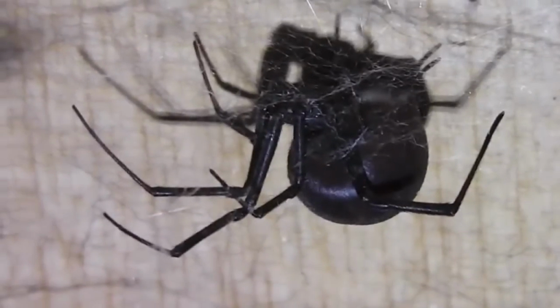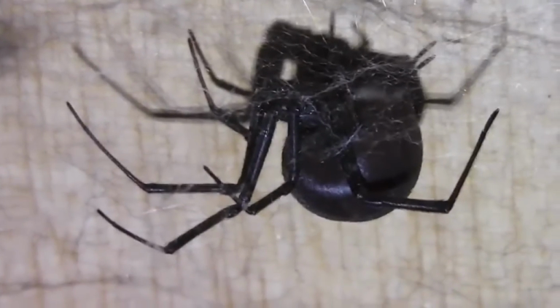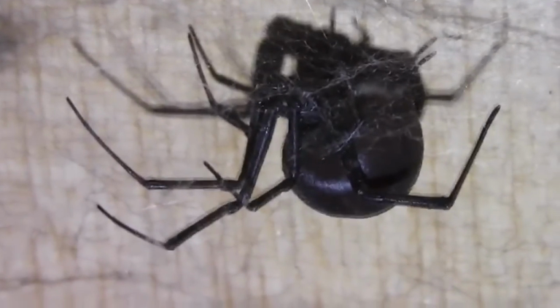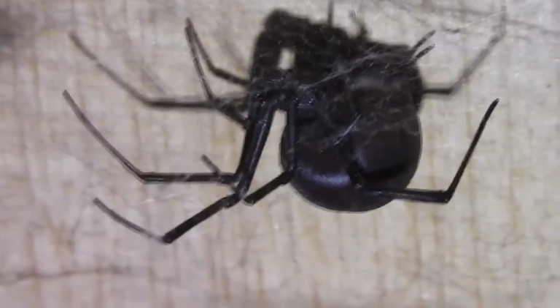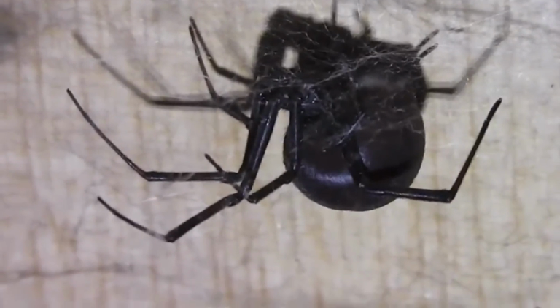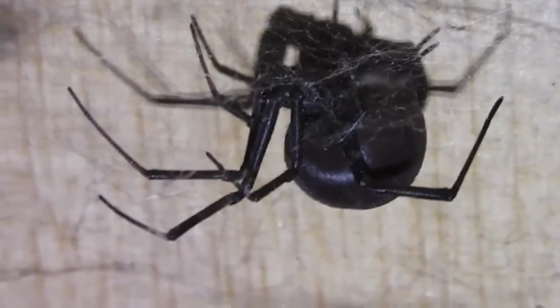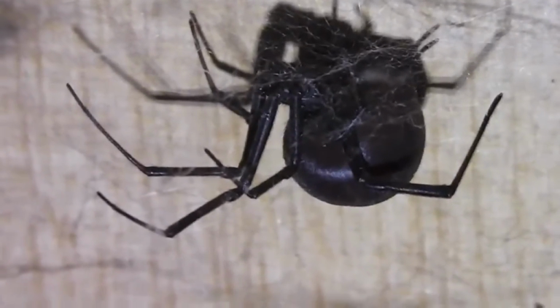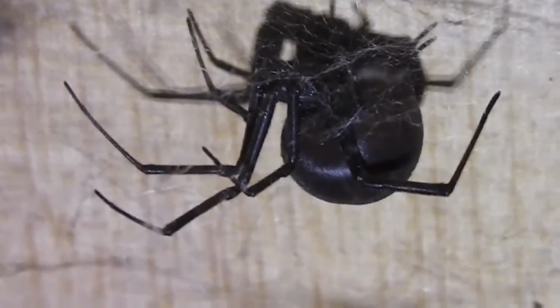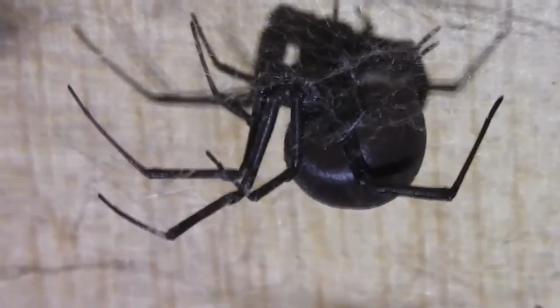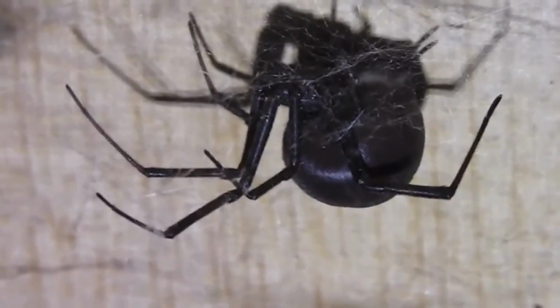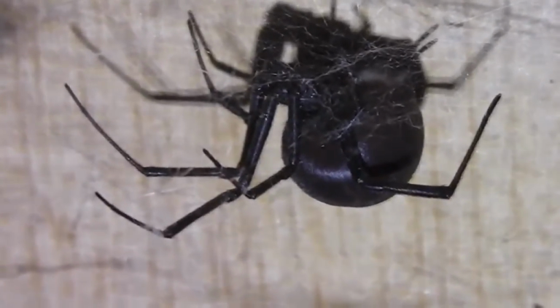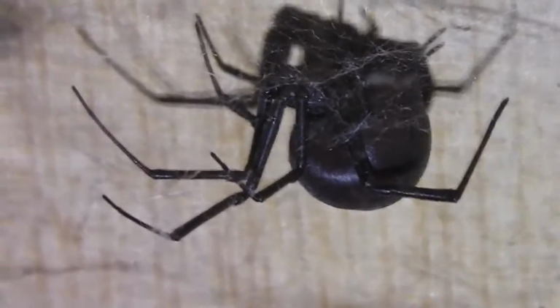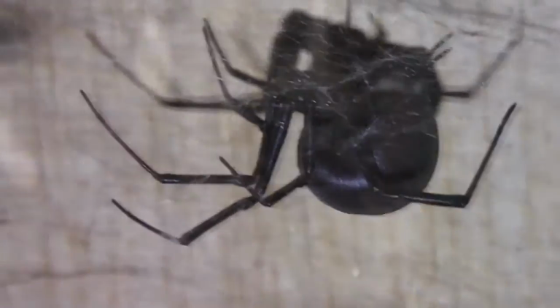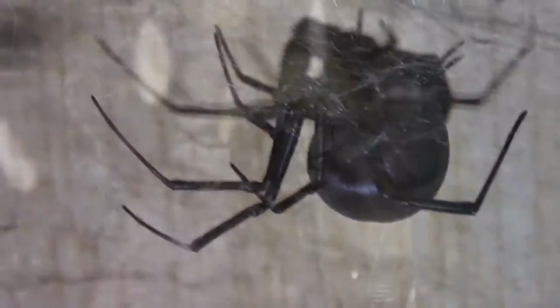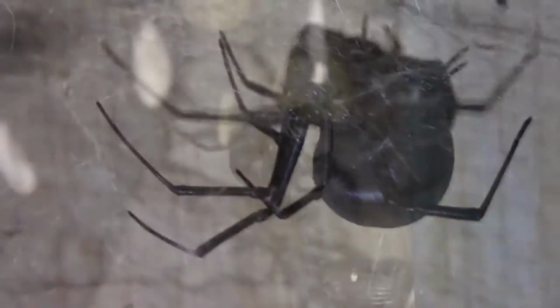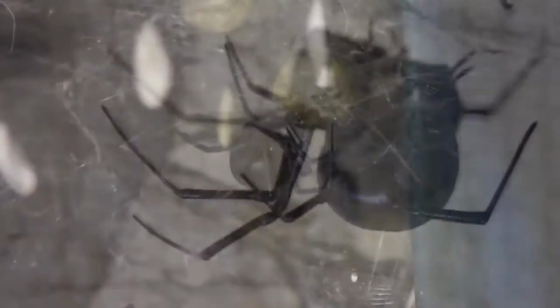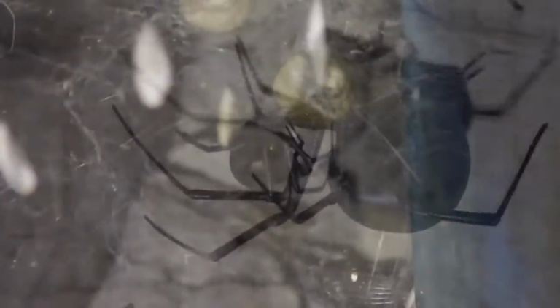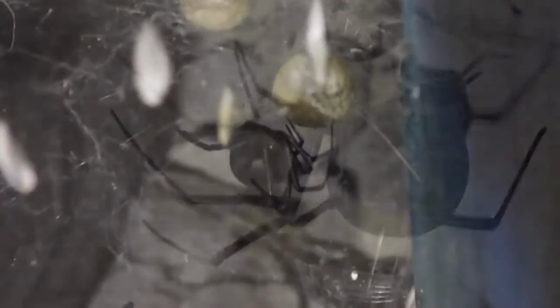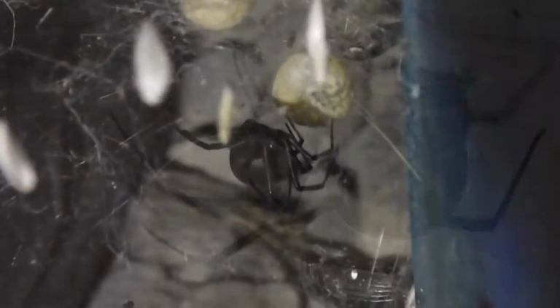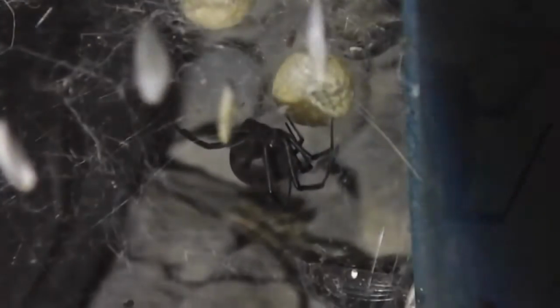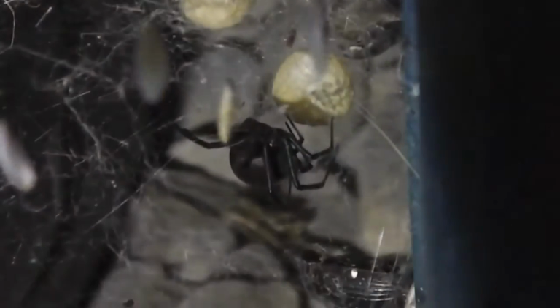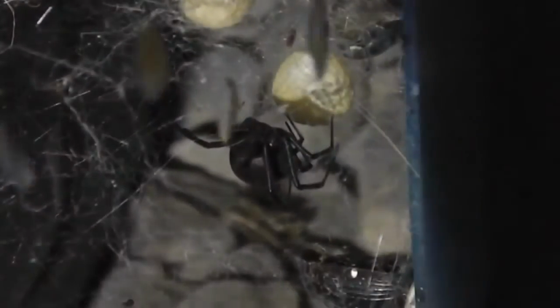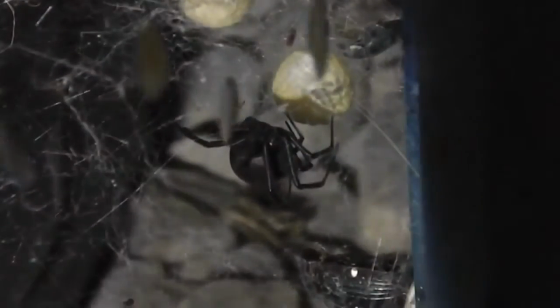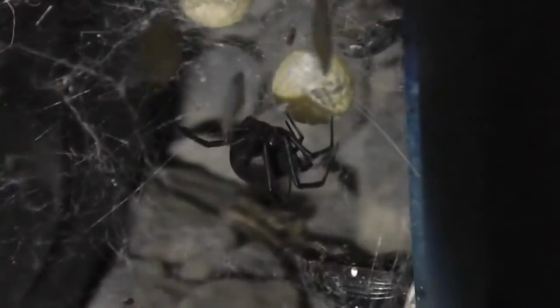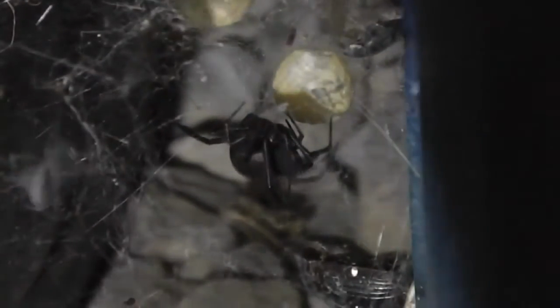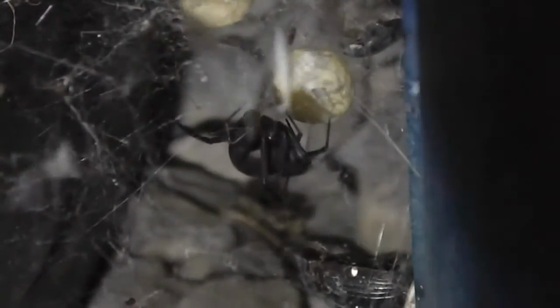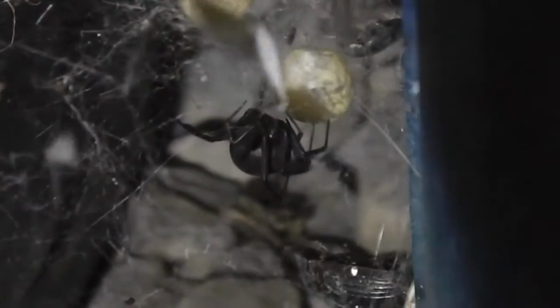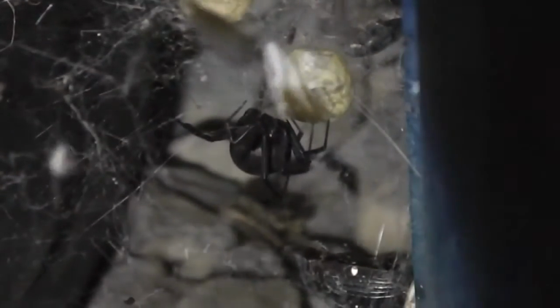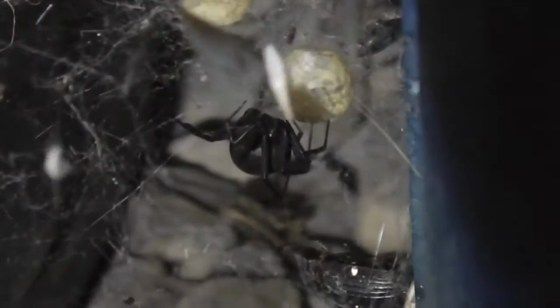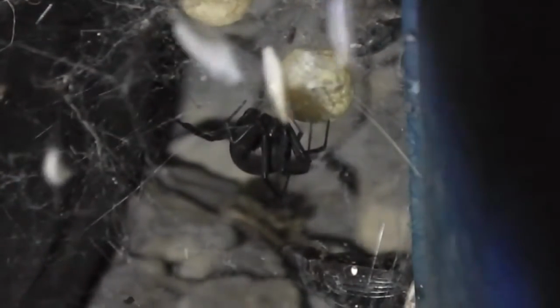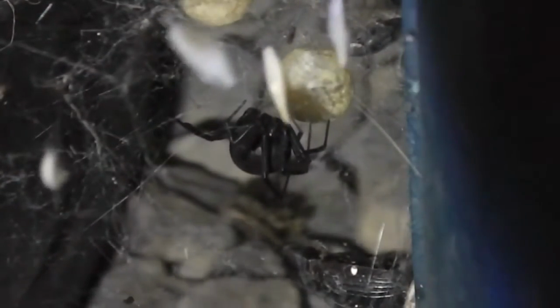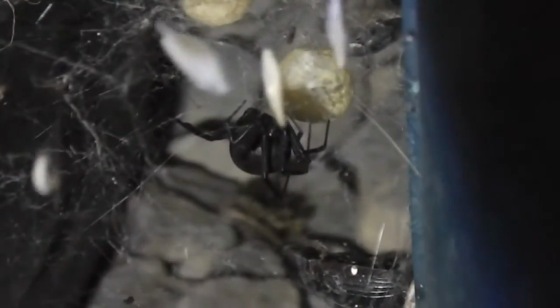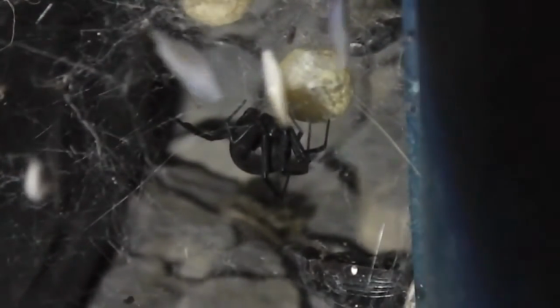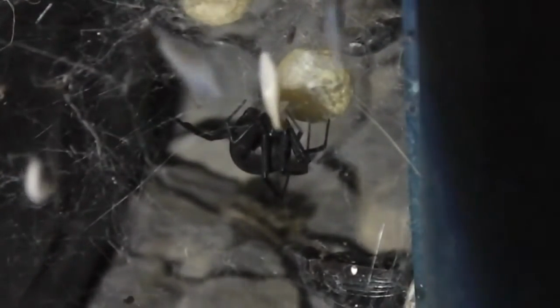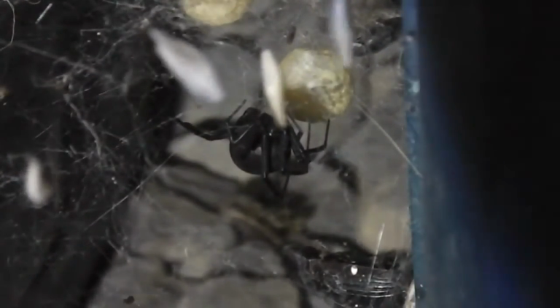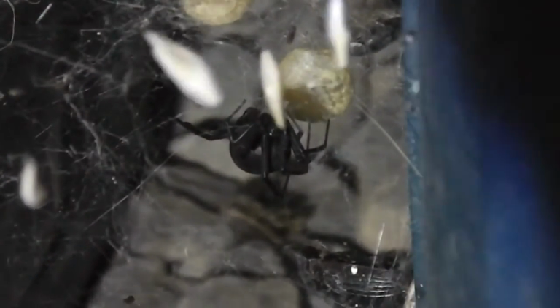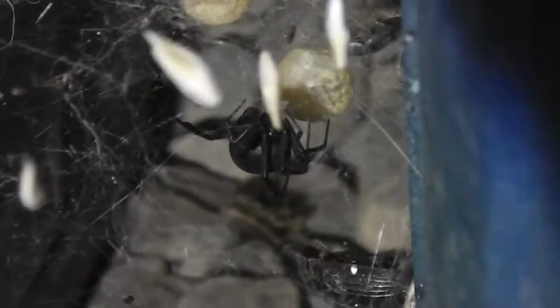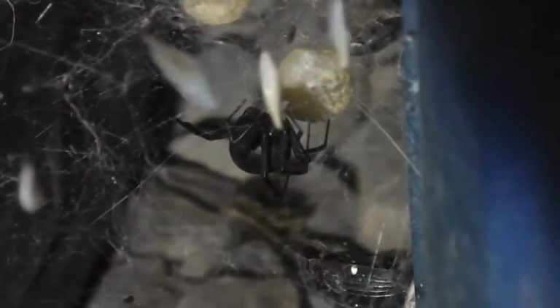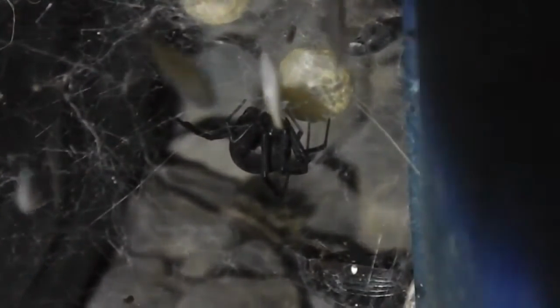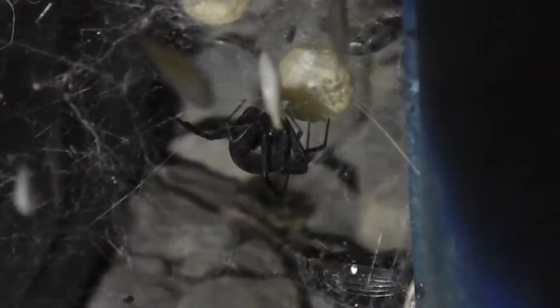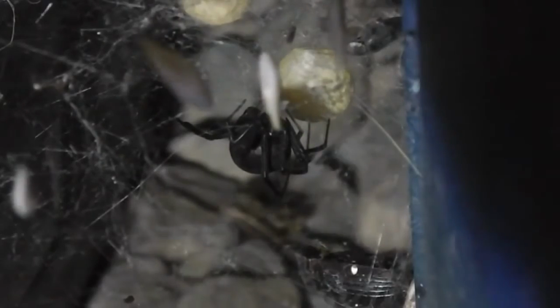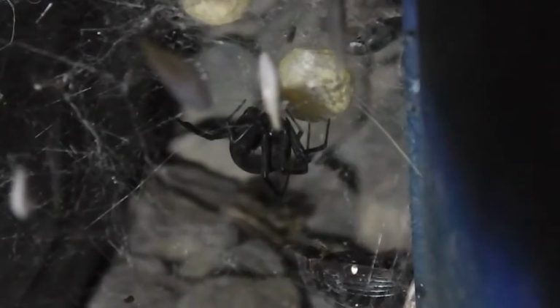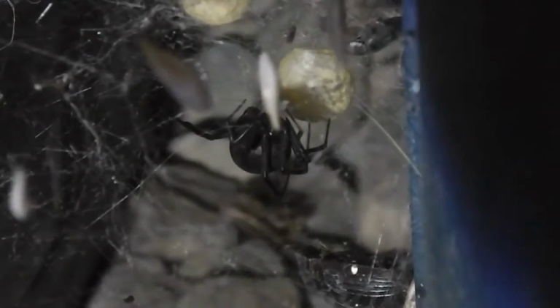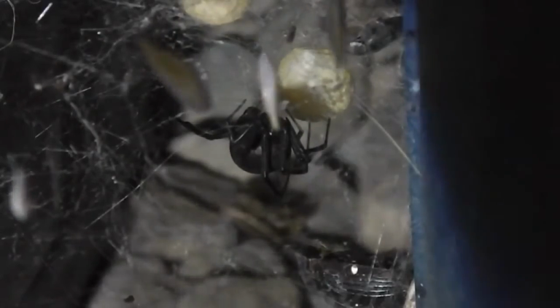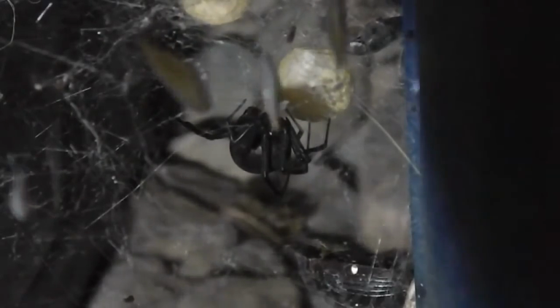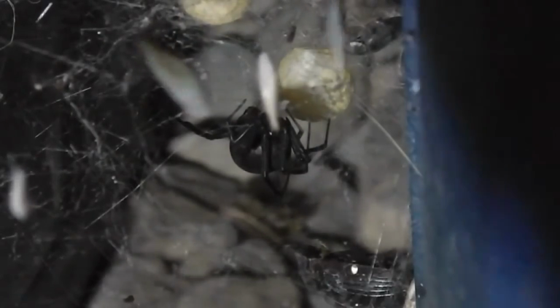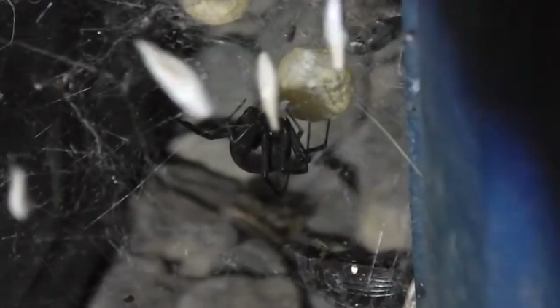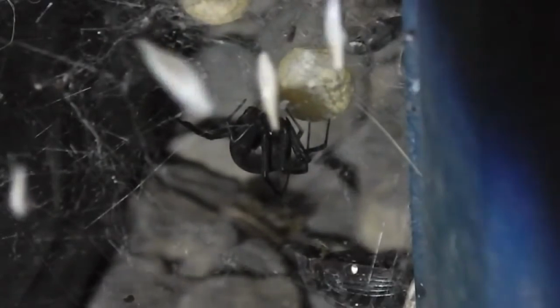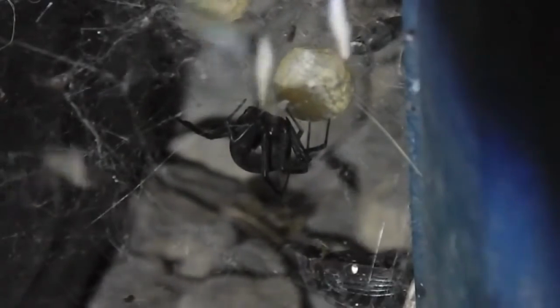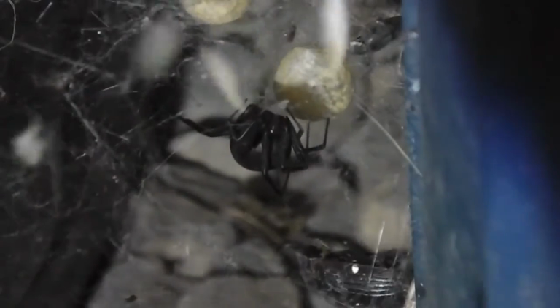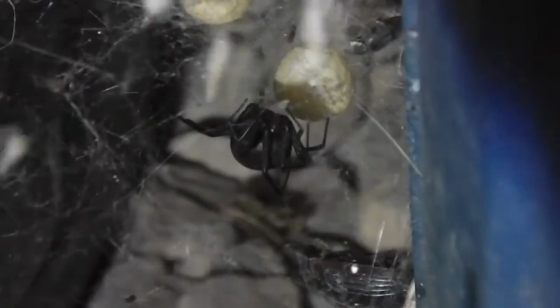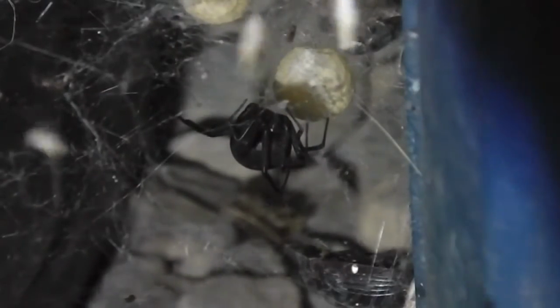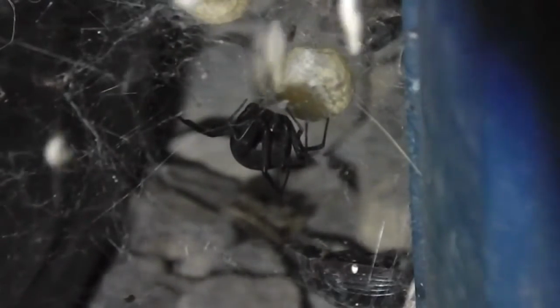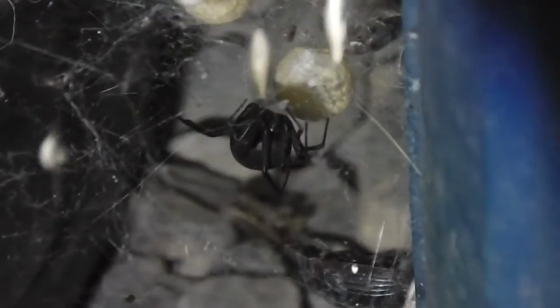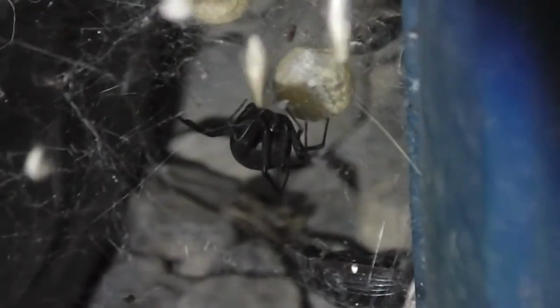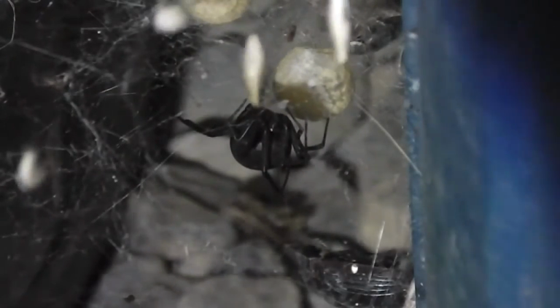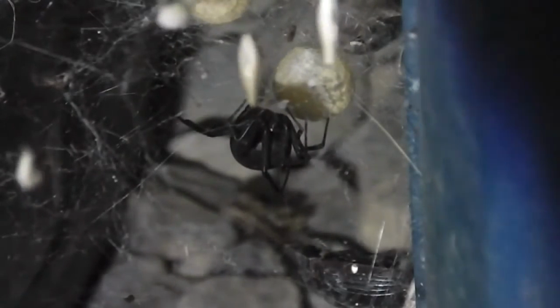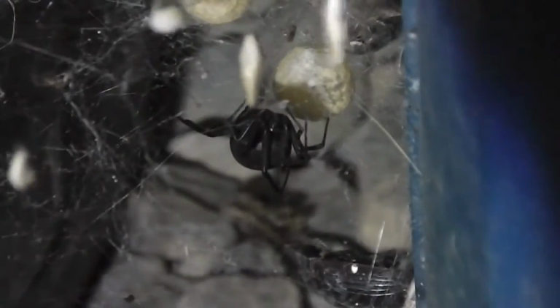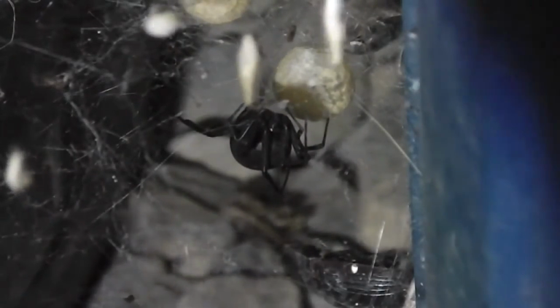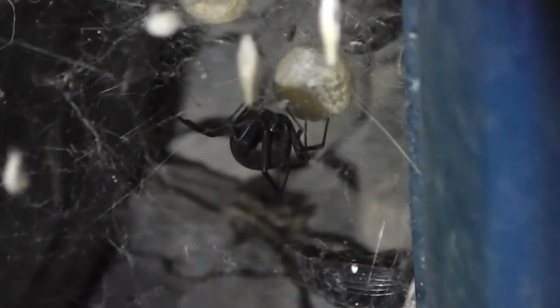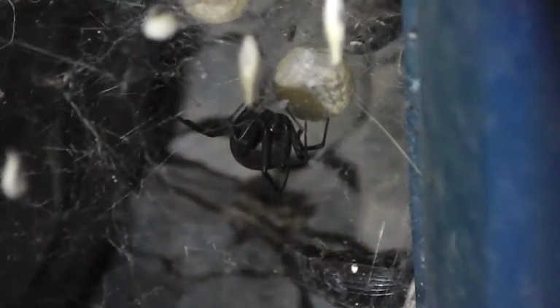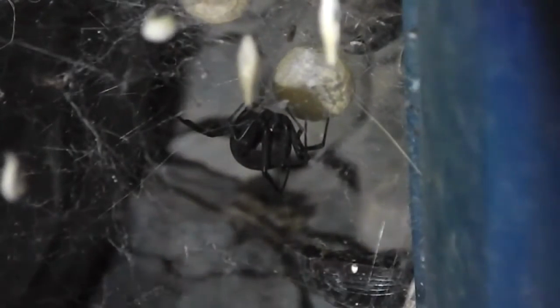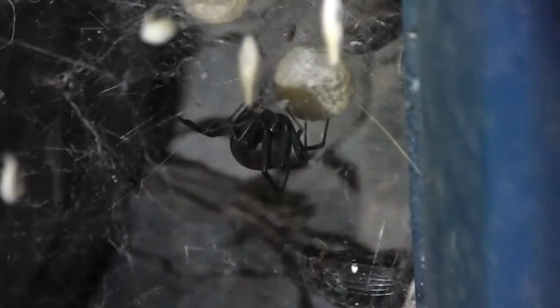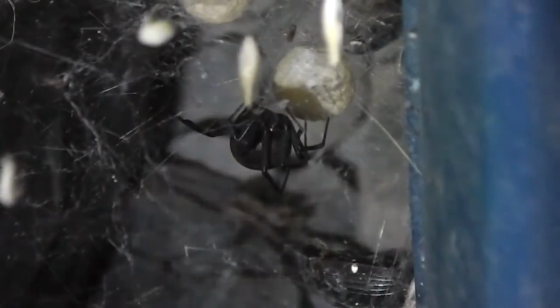Just for clarification, only the female's bite is dangerous. Males and spiderlings don't pack the punch that female black widows do.